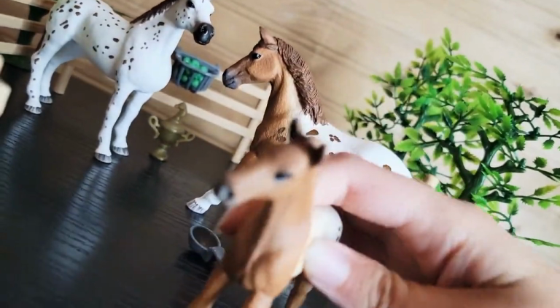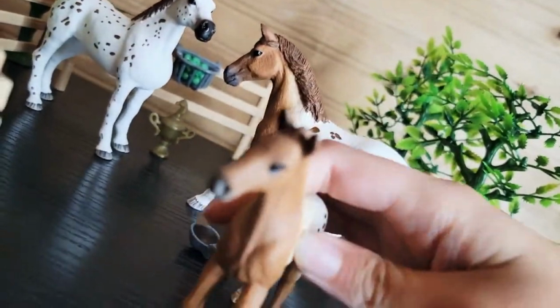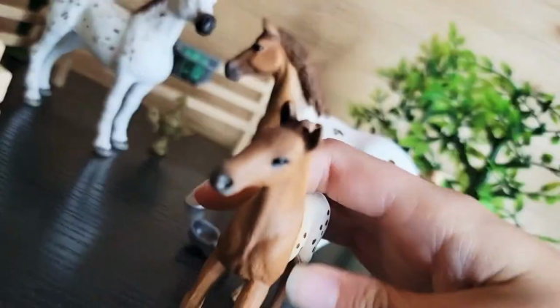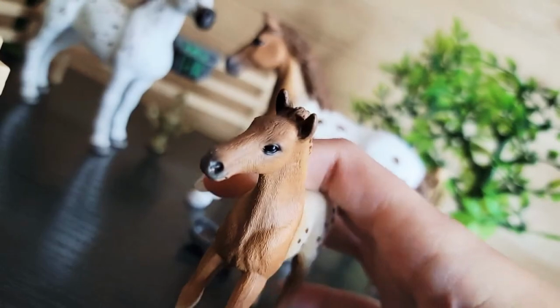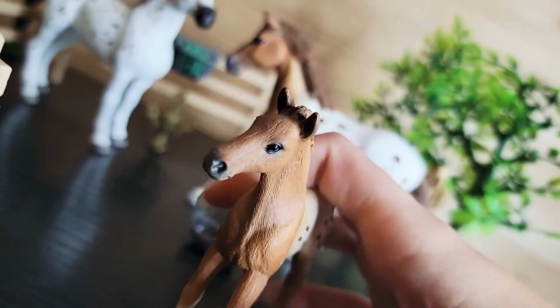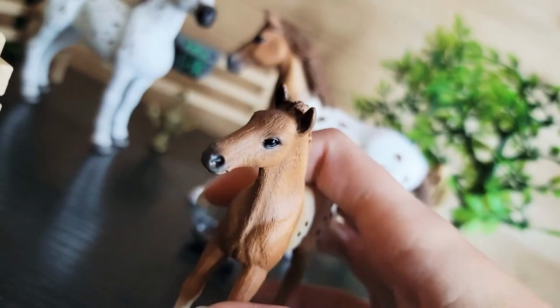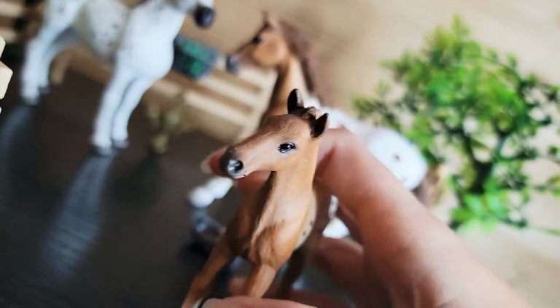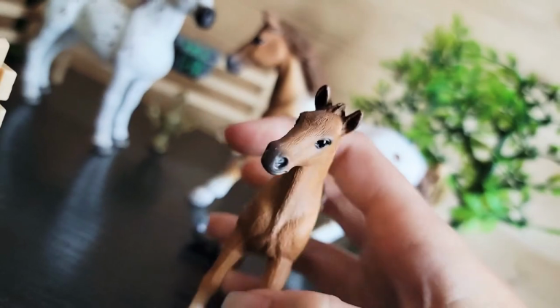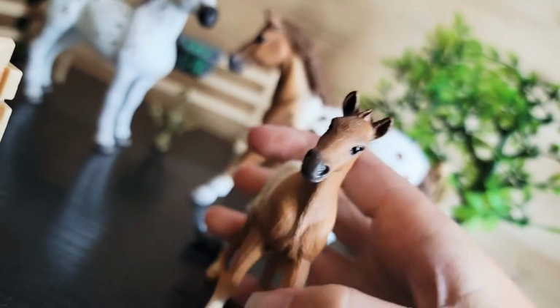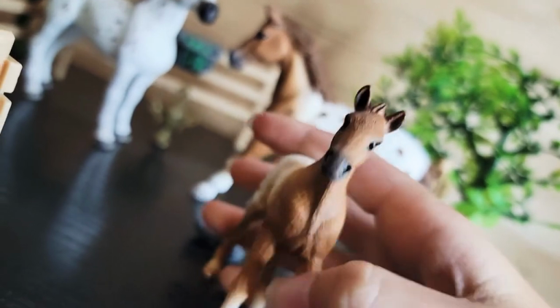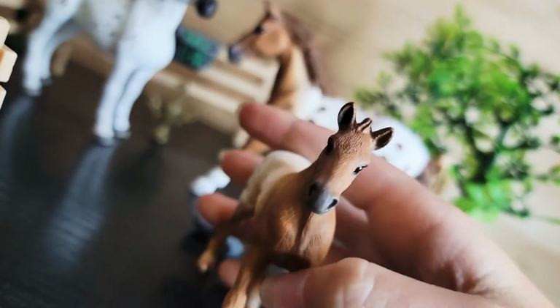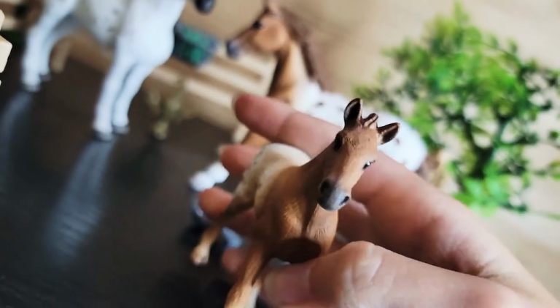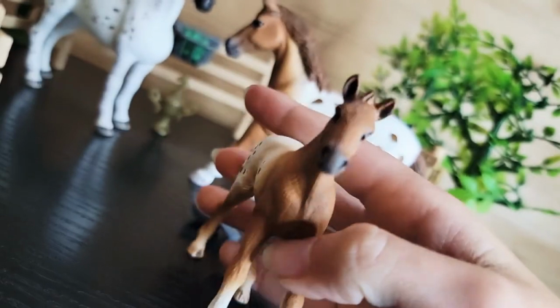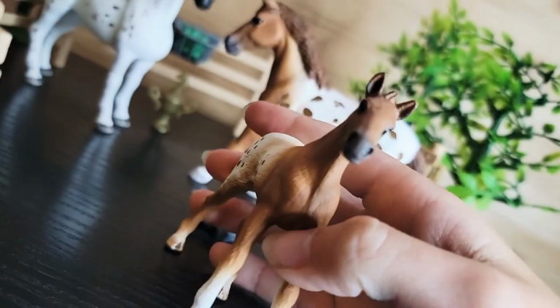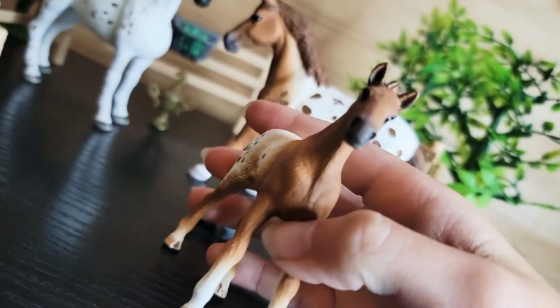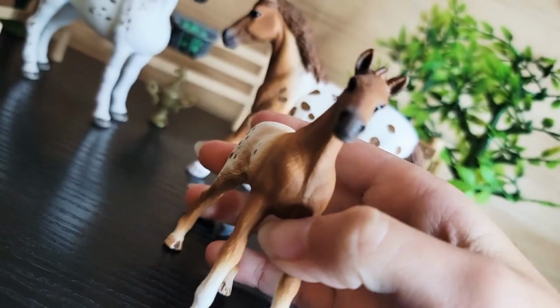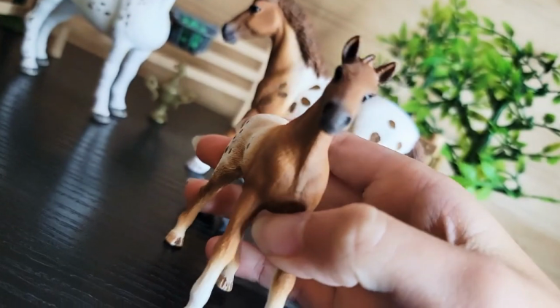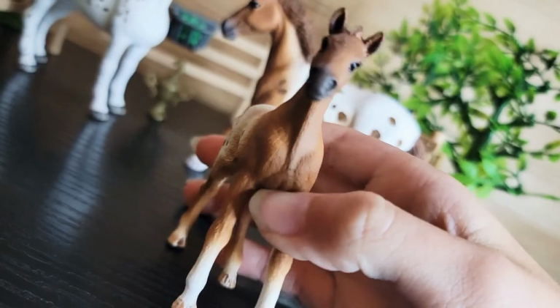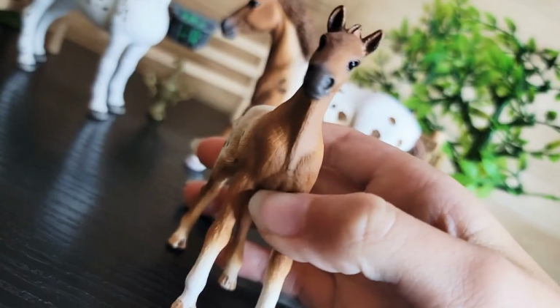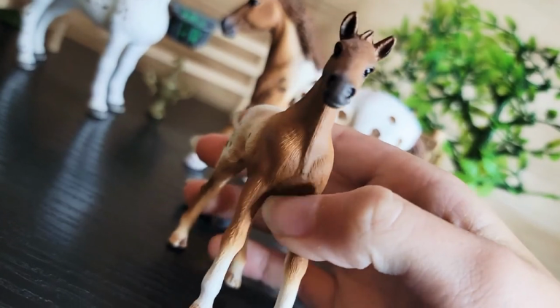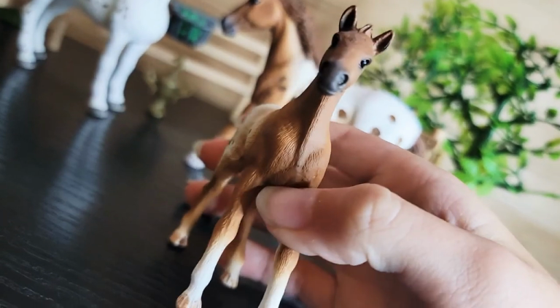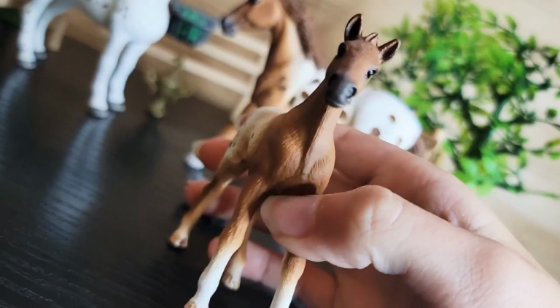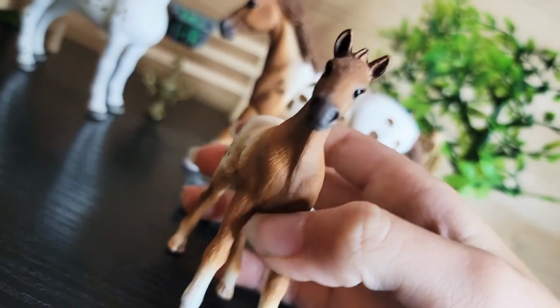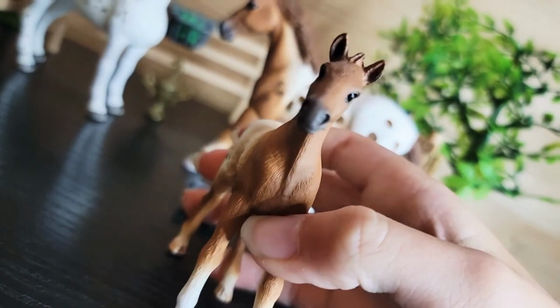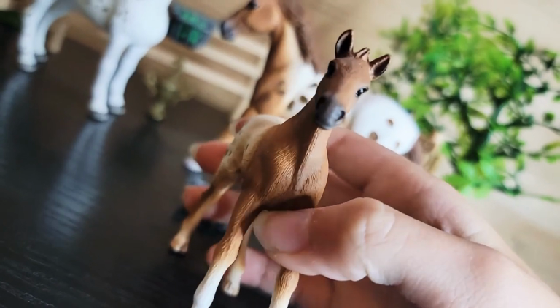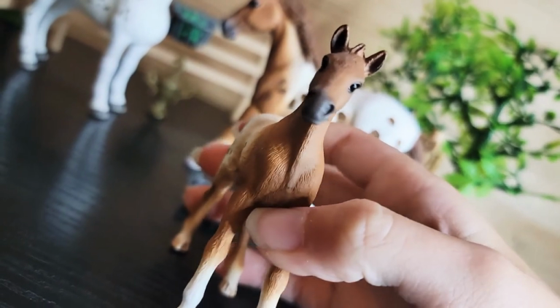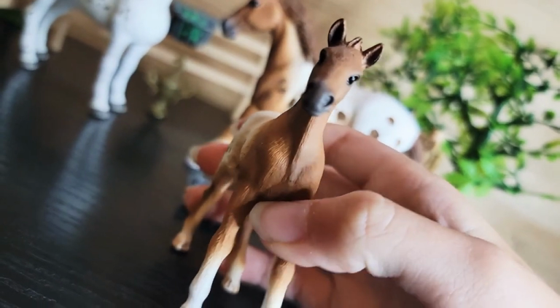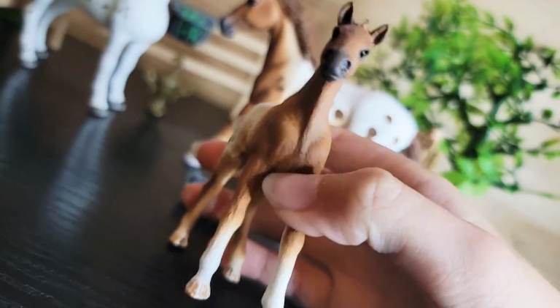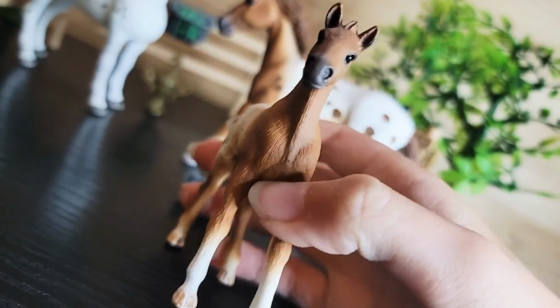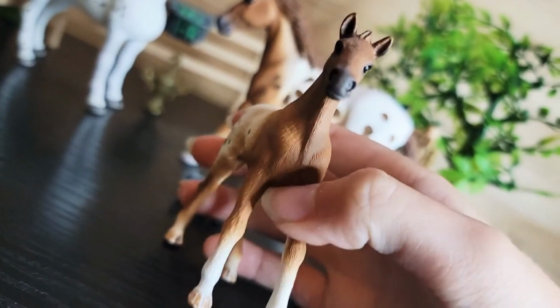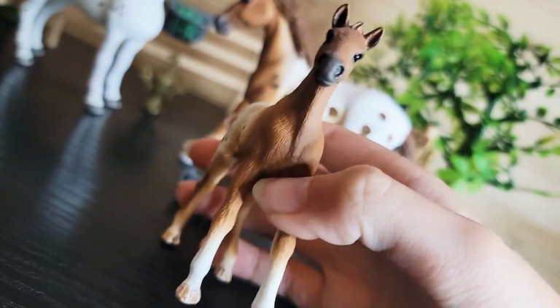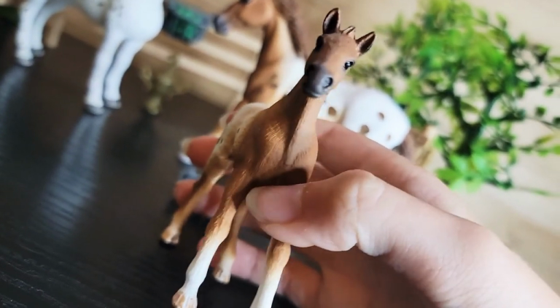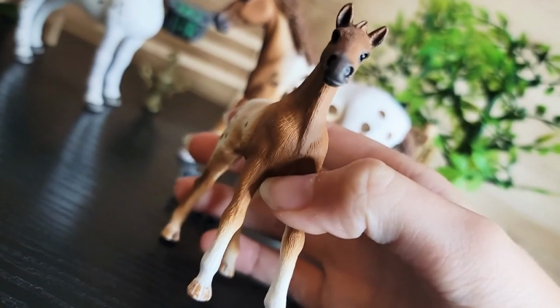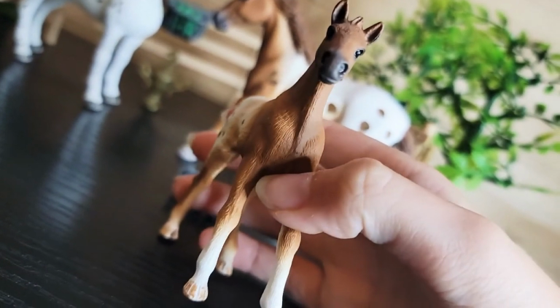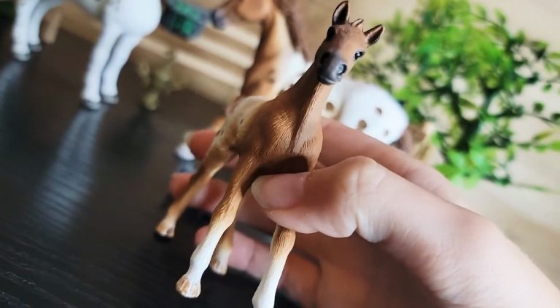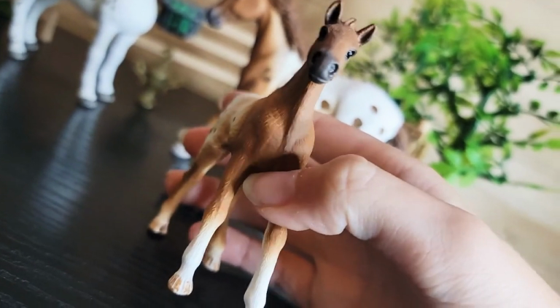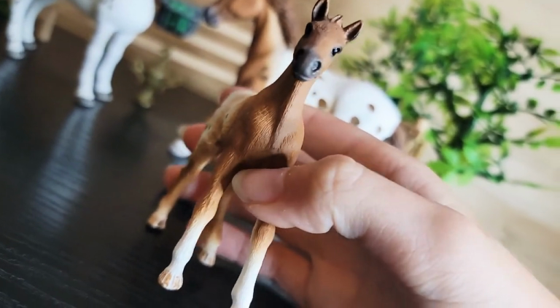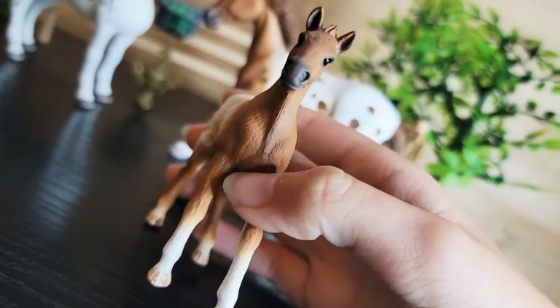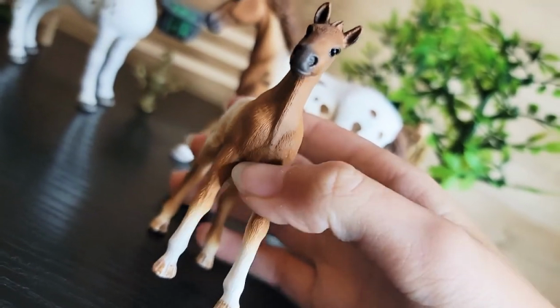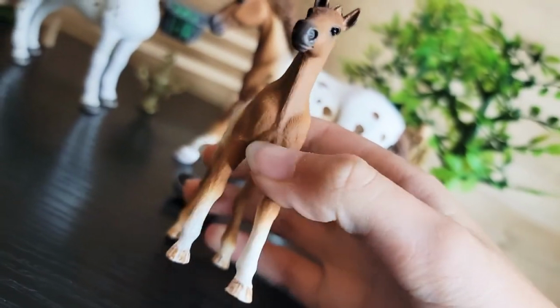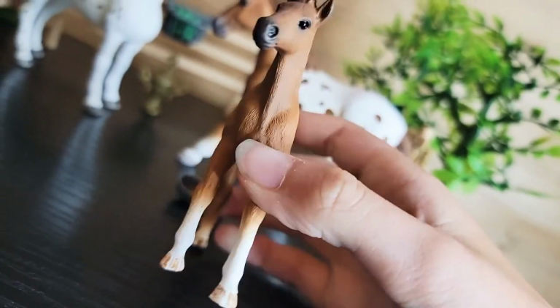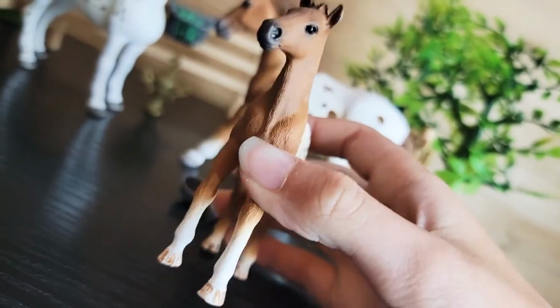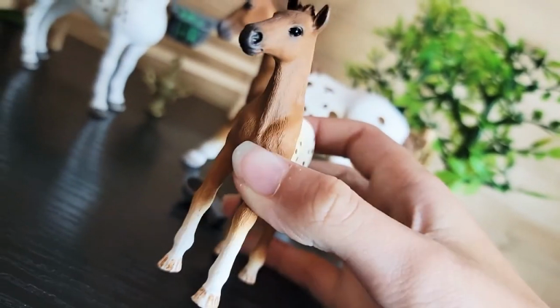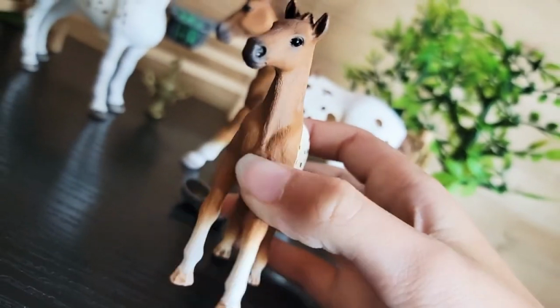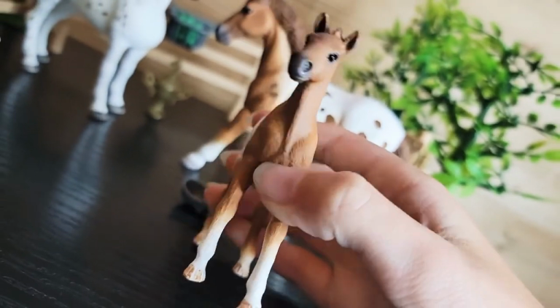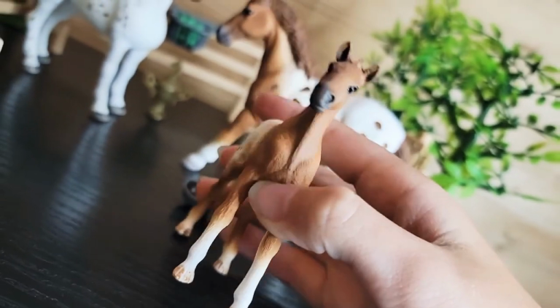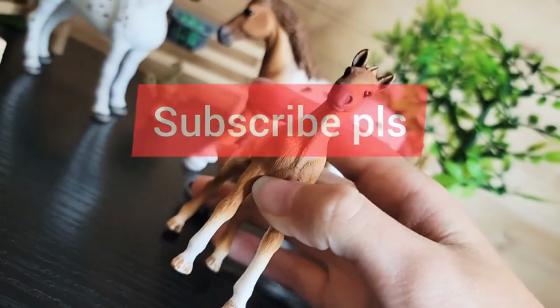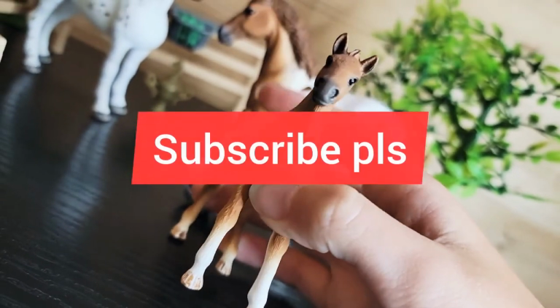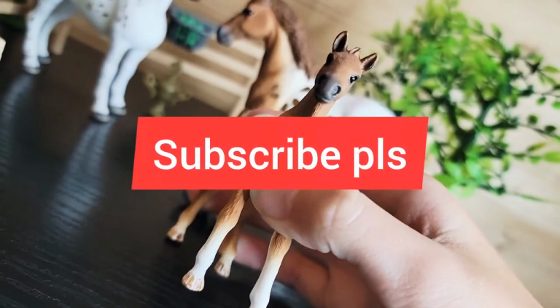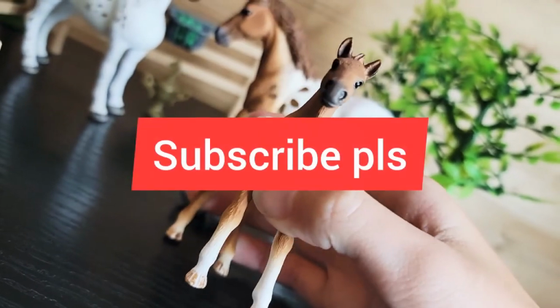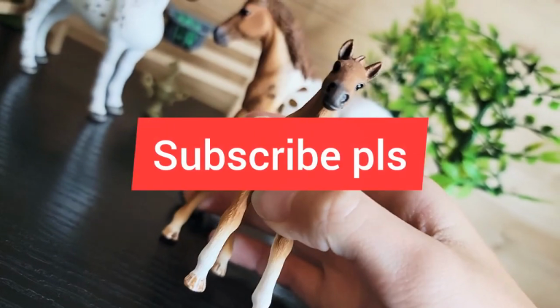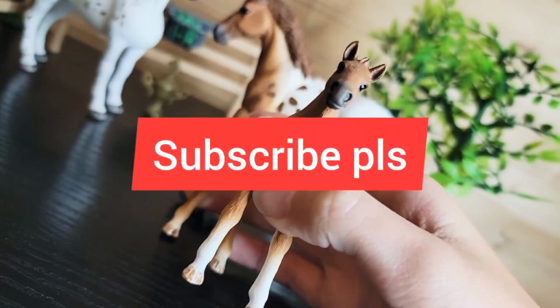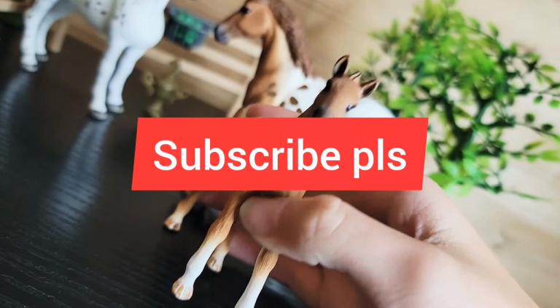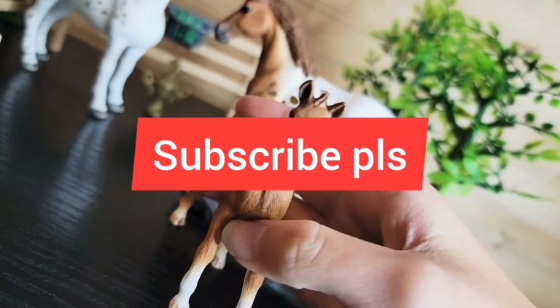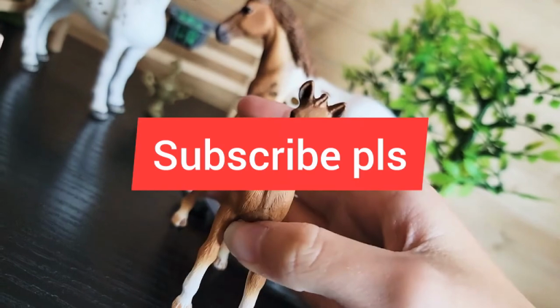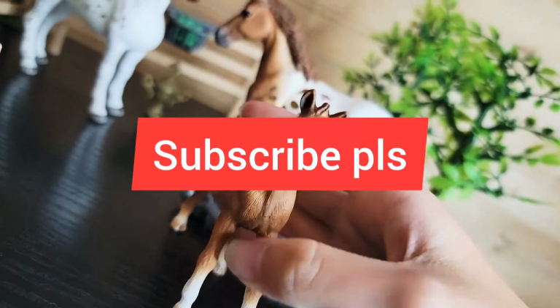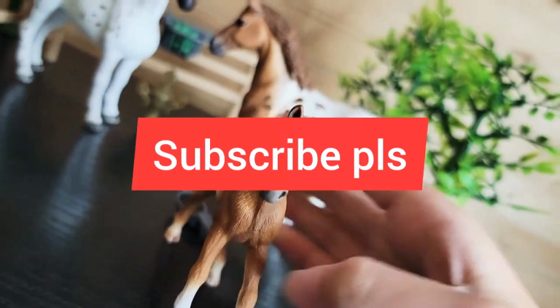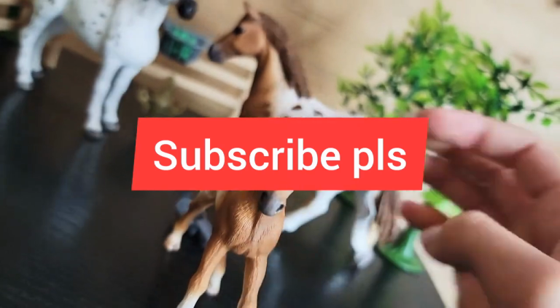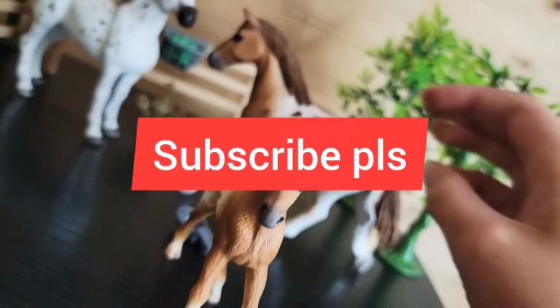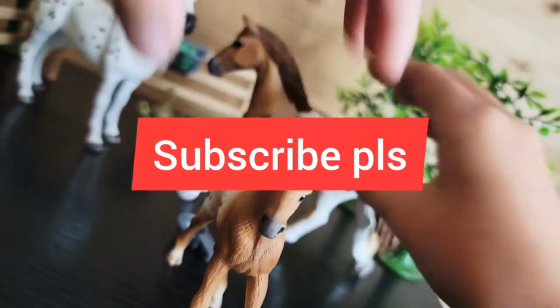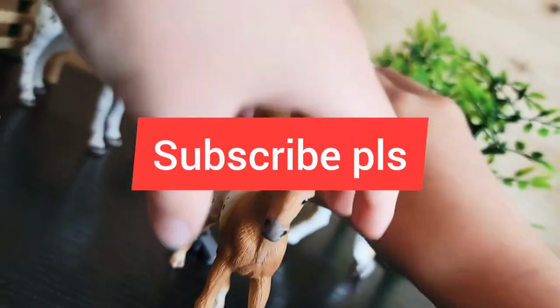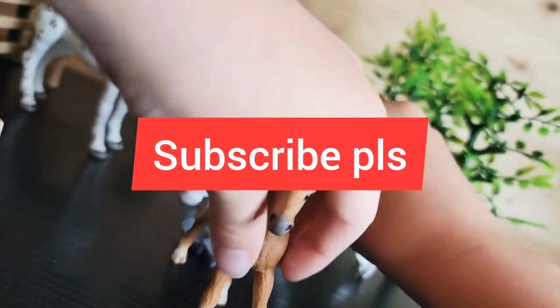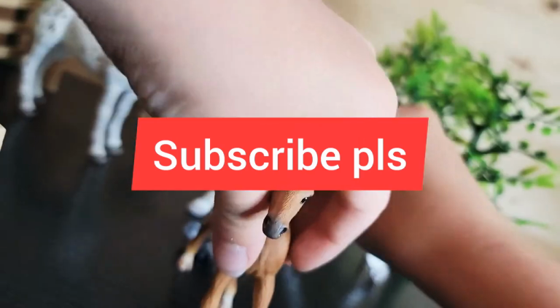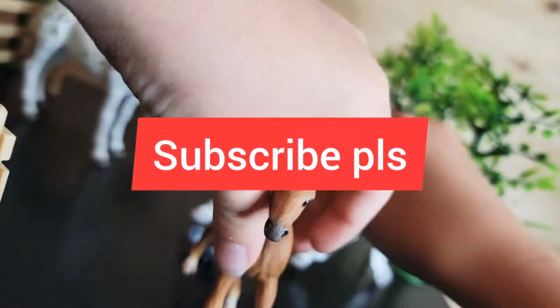Thank you guys for watching our video. Make sure to subscribe to MLP Pony Feather's channel. Bye!